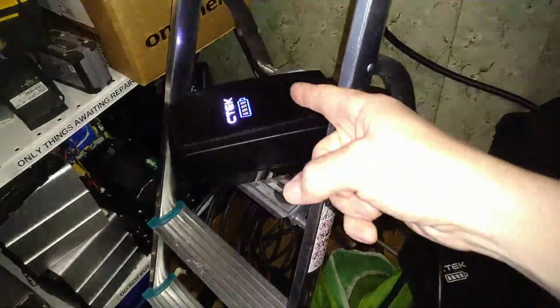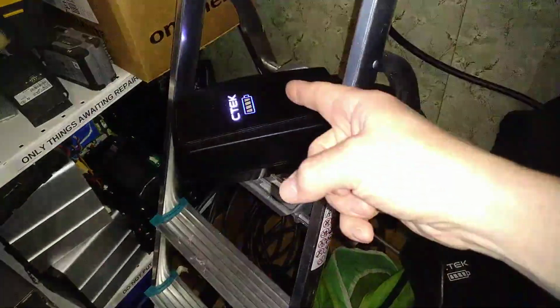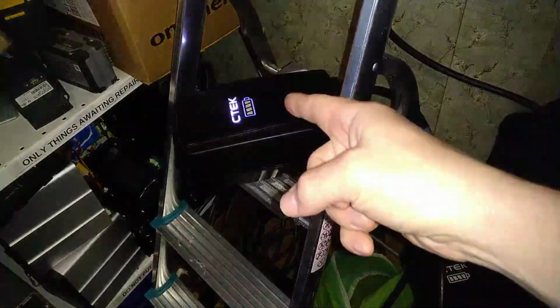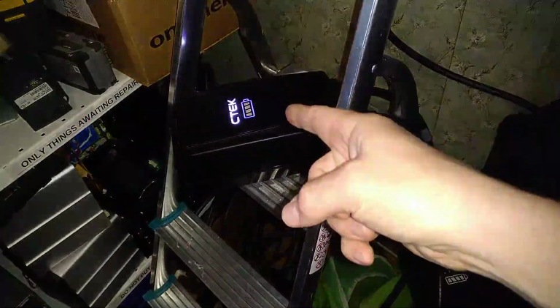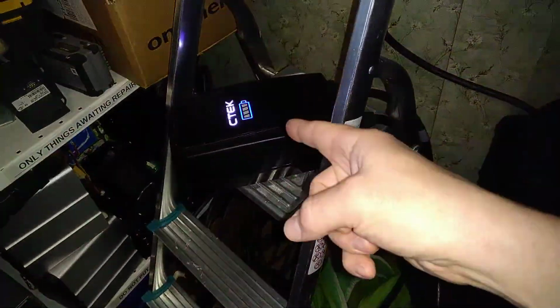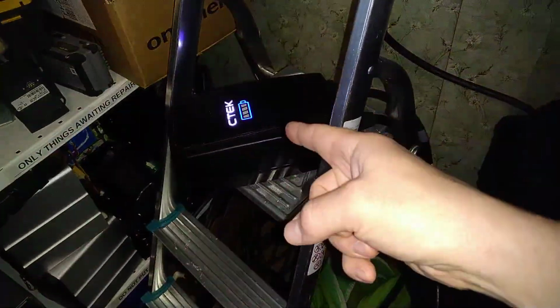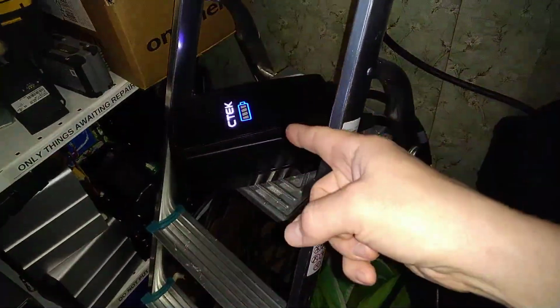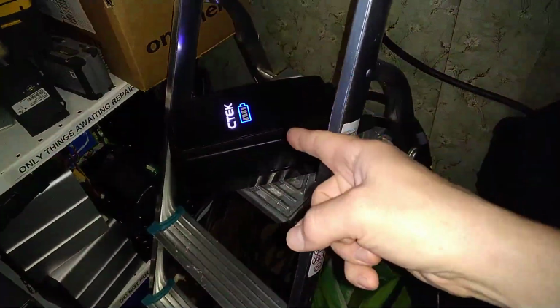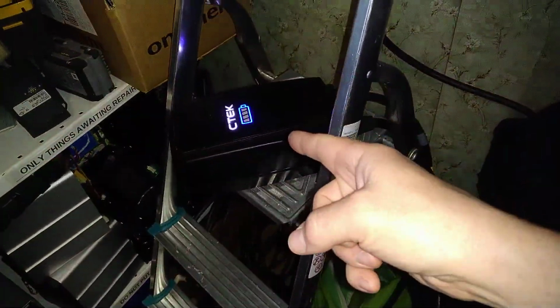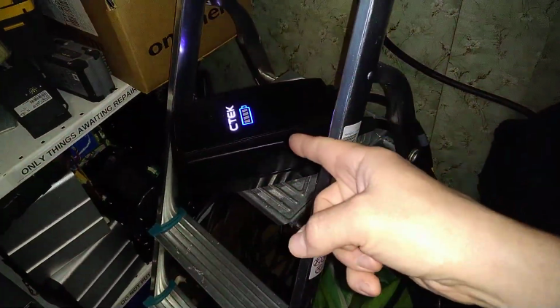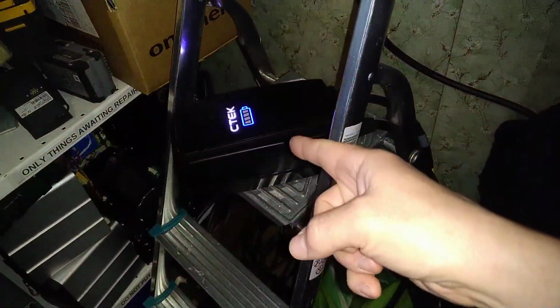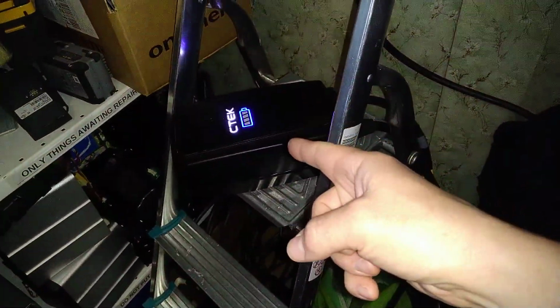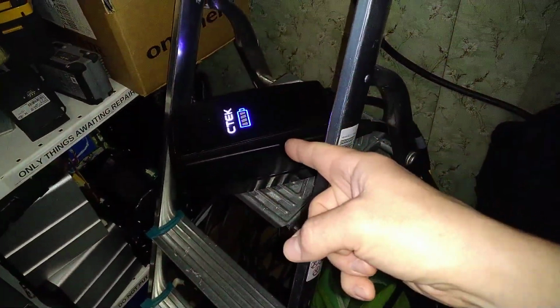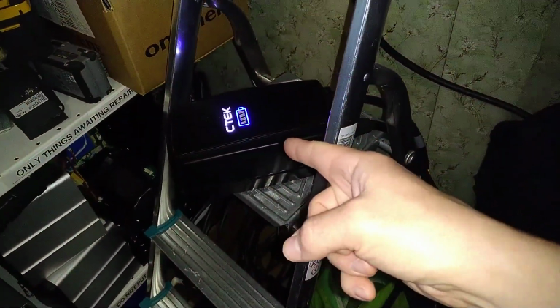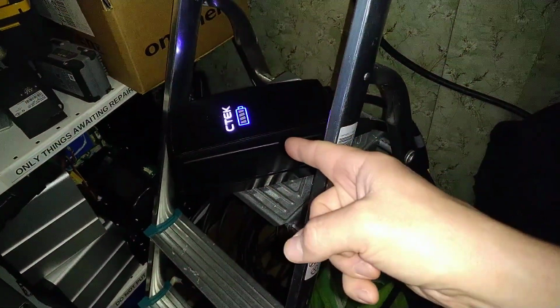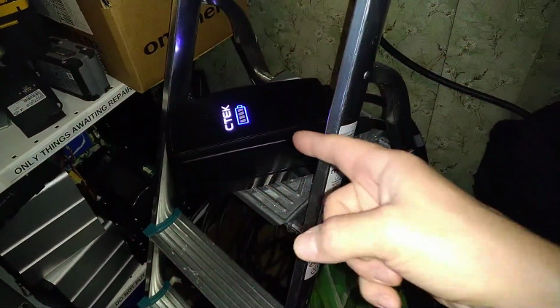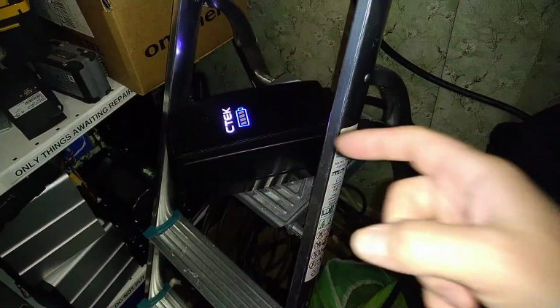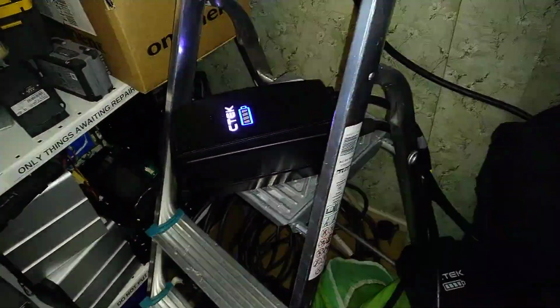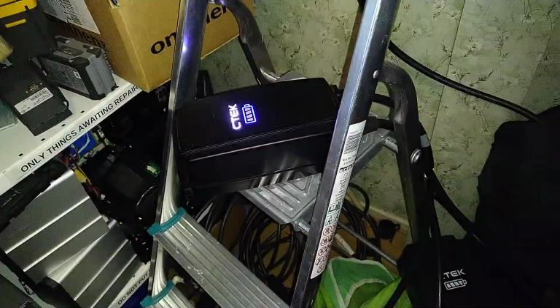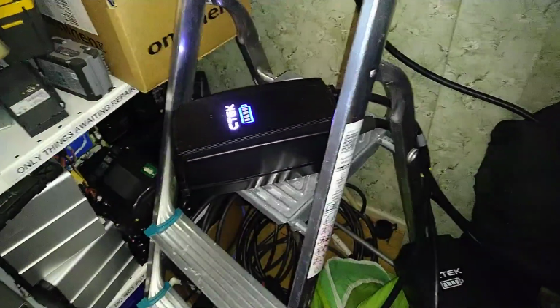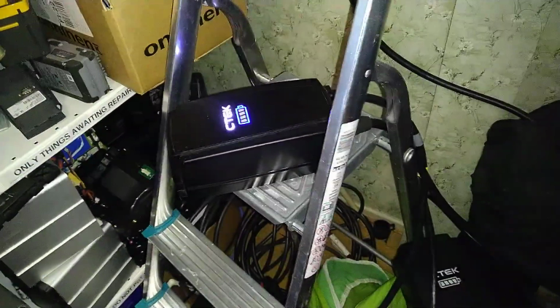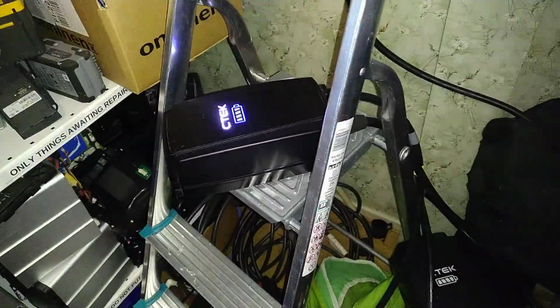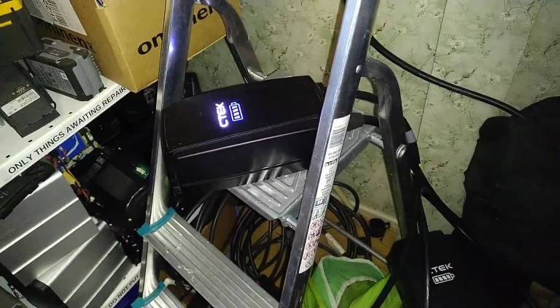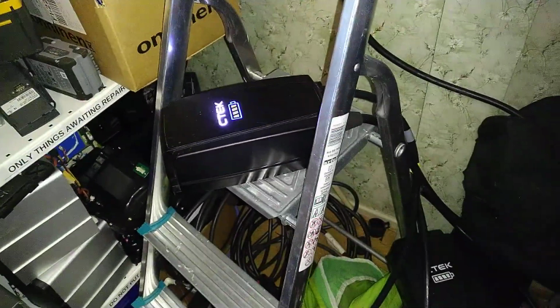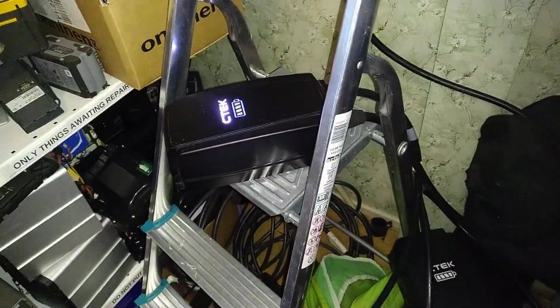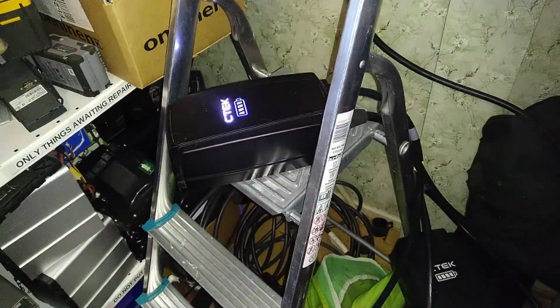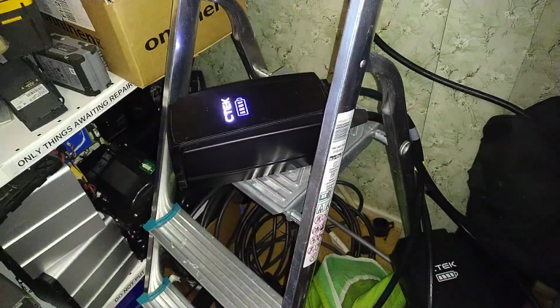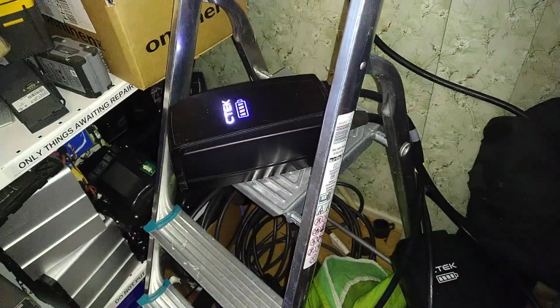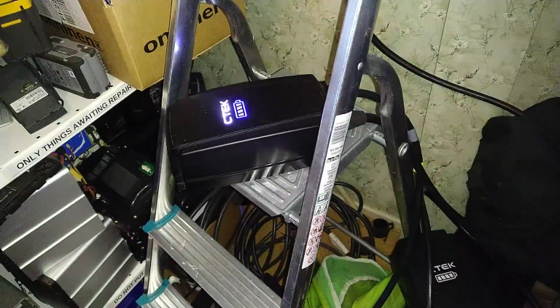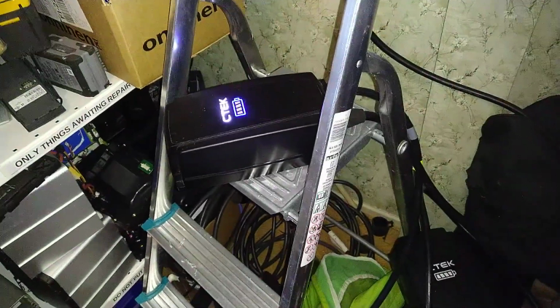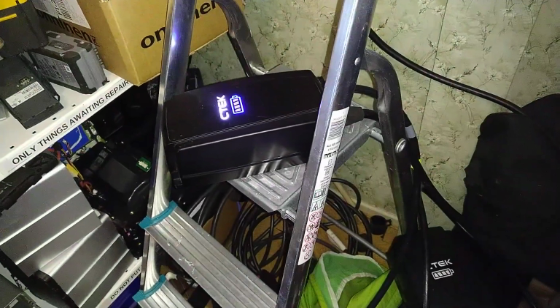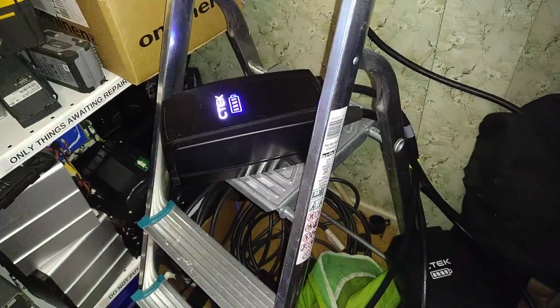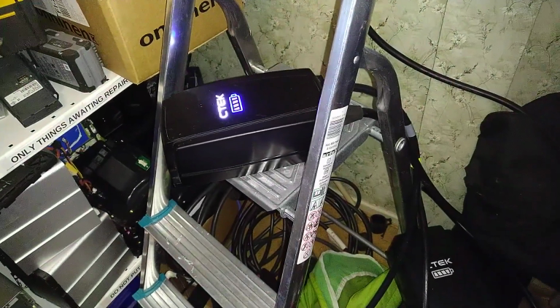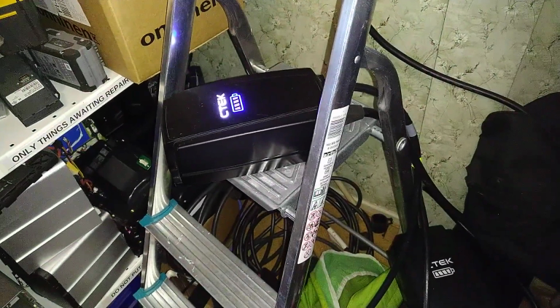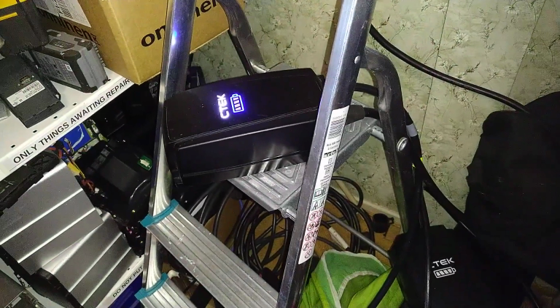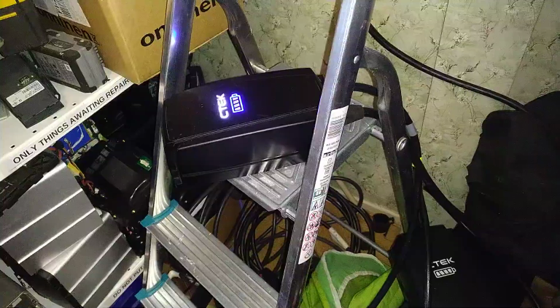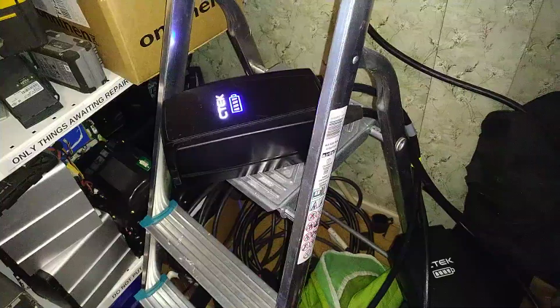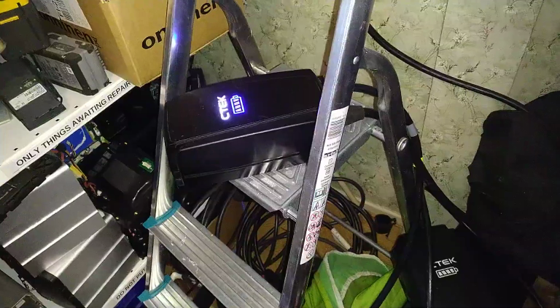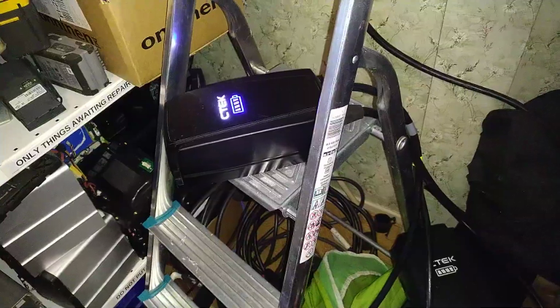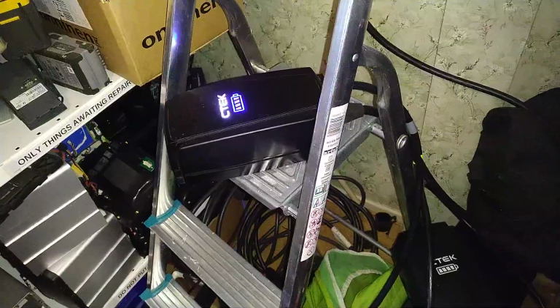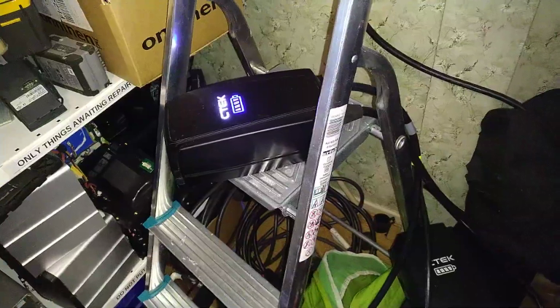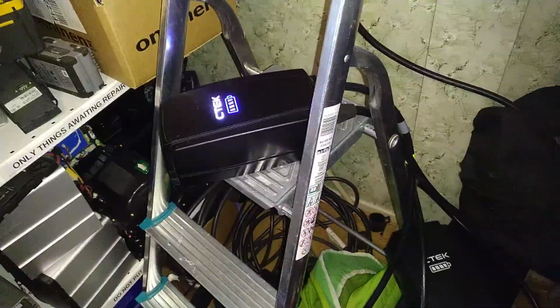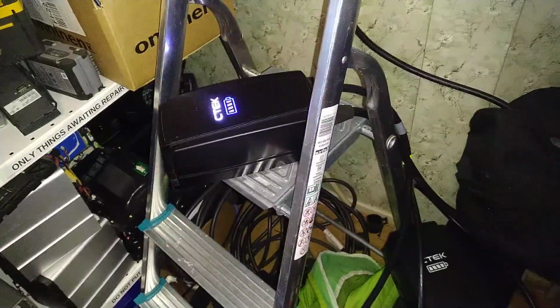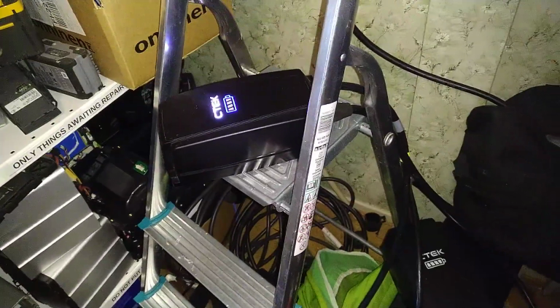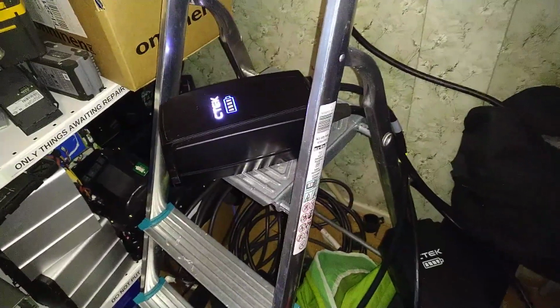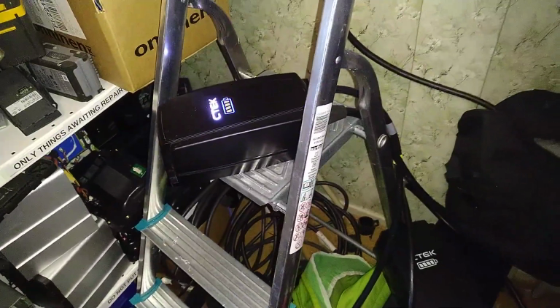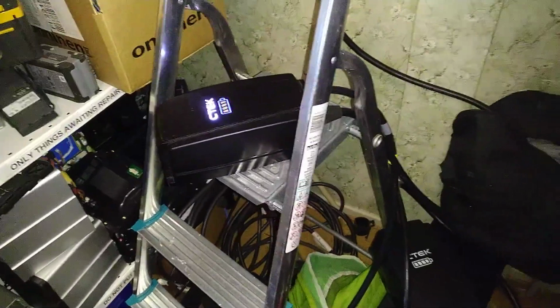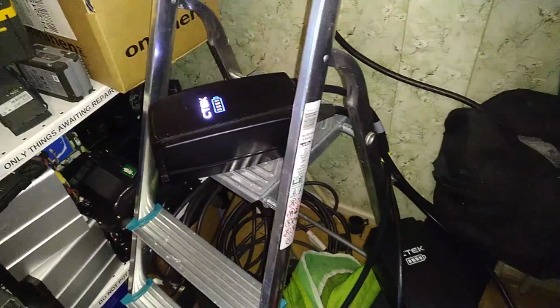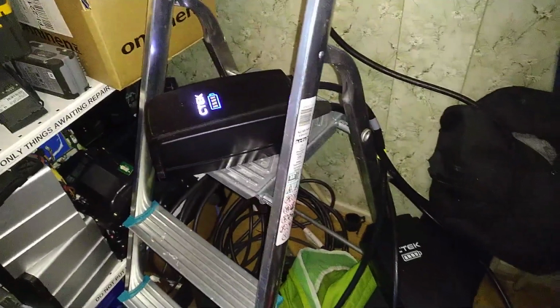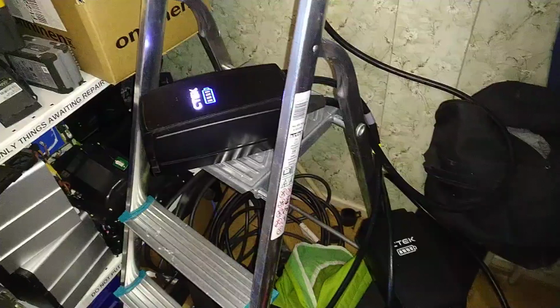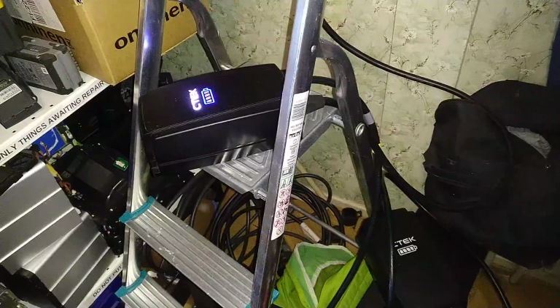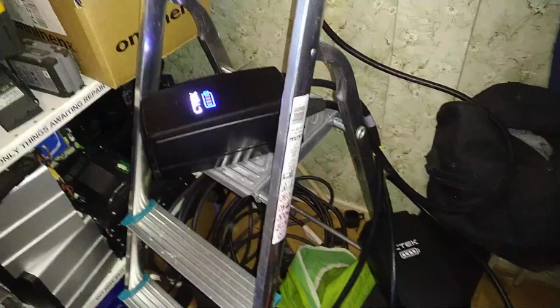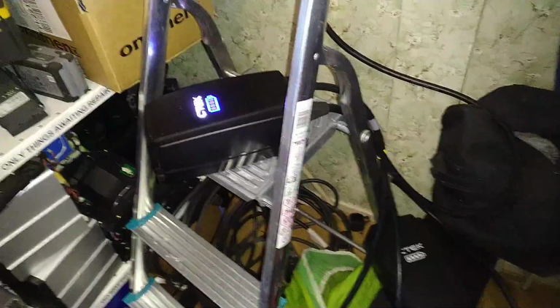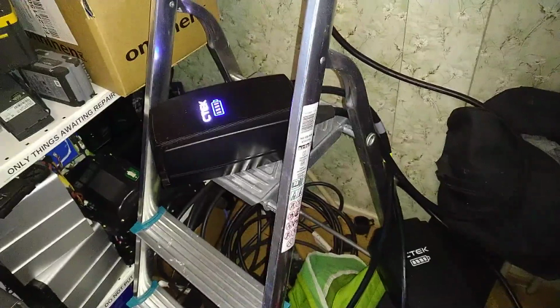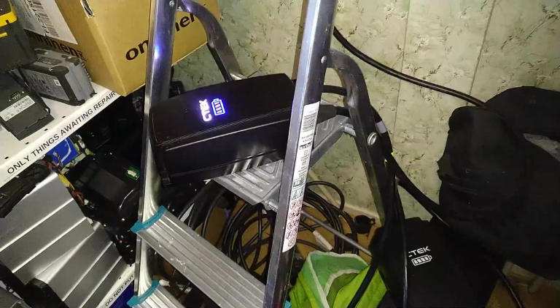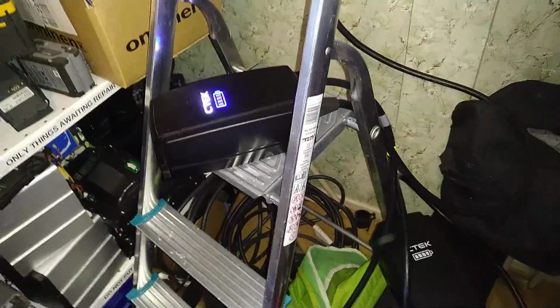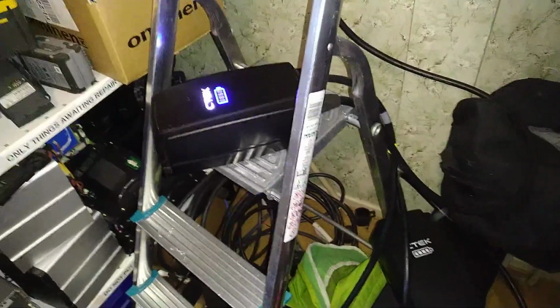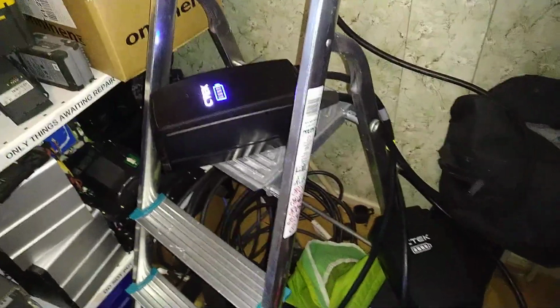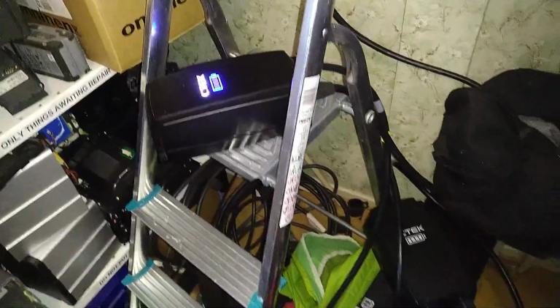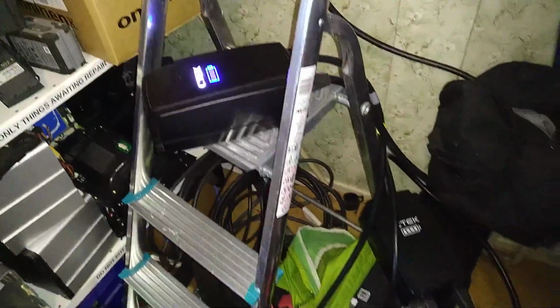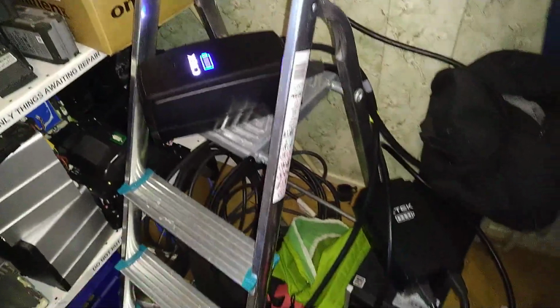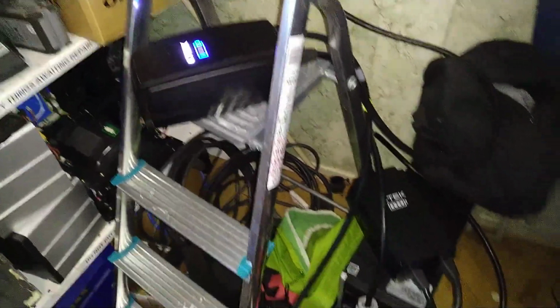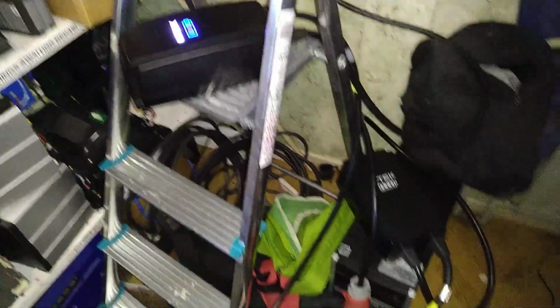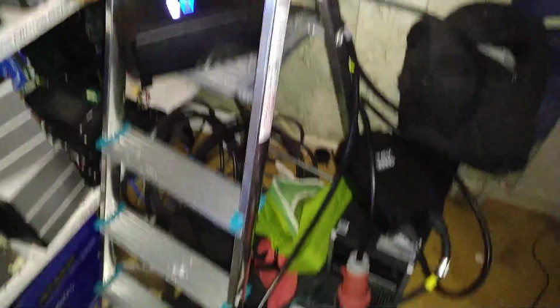This is a CTEK NORD GO. It's an EVSE electric car charger, and it's a terrible product.